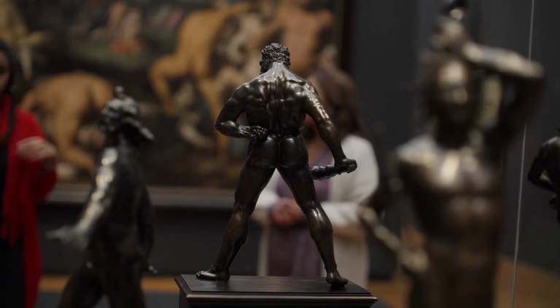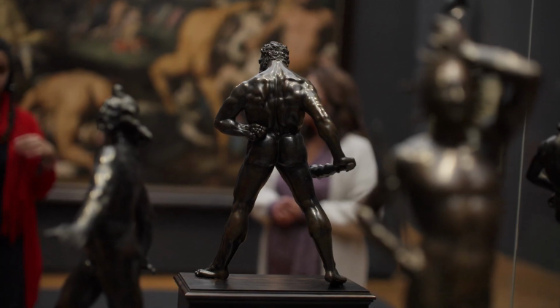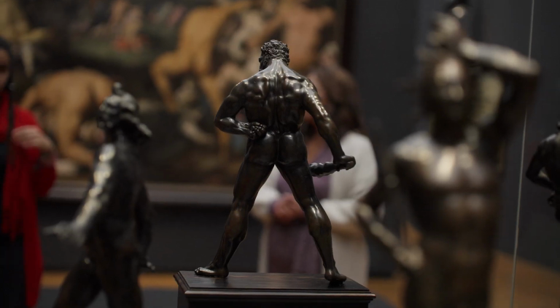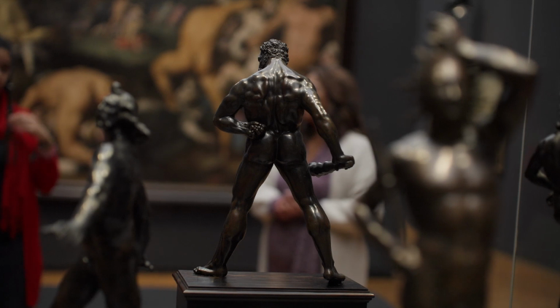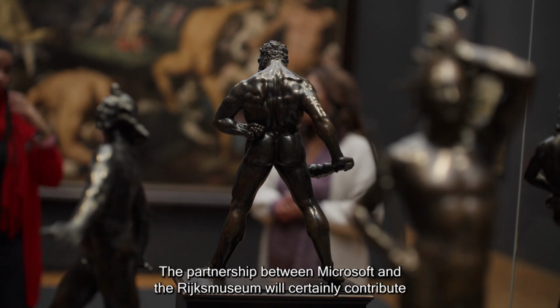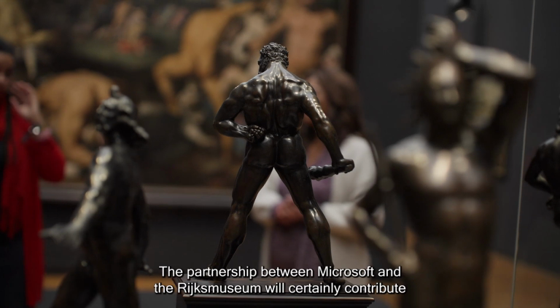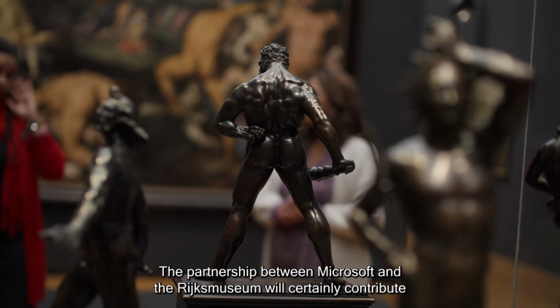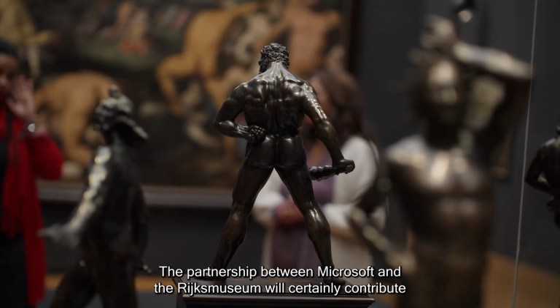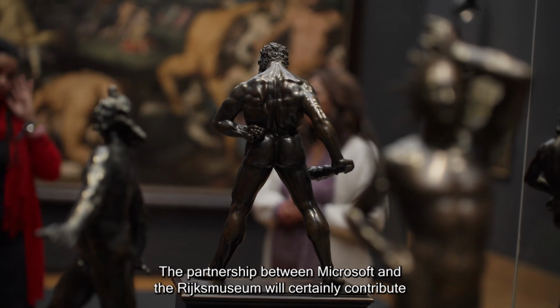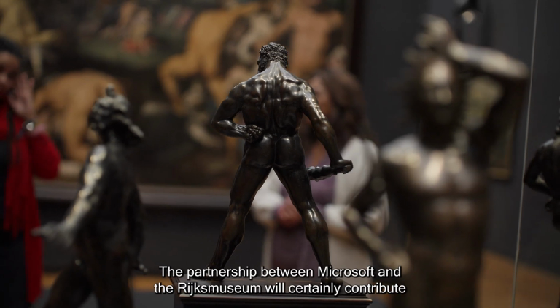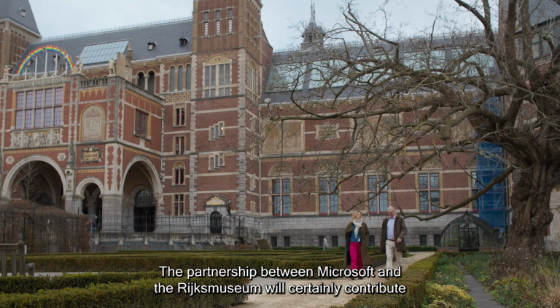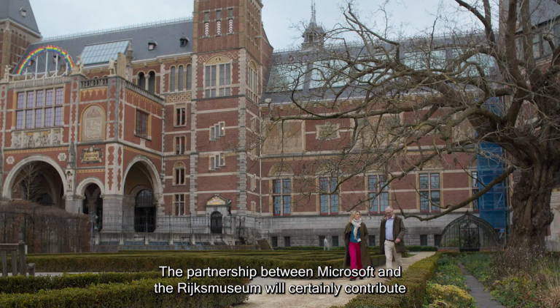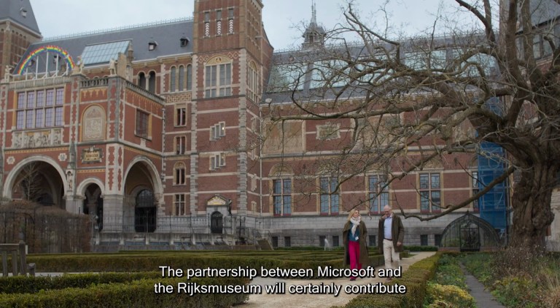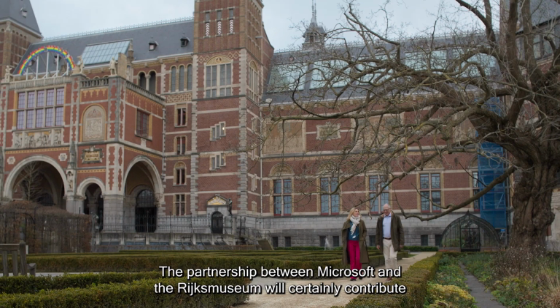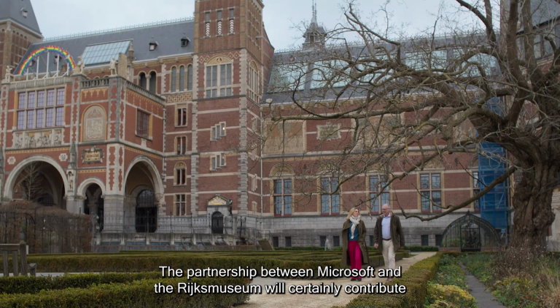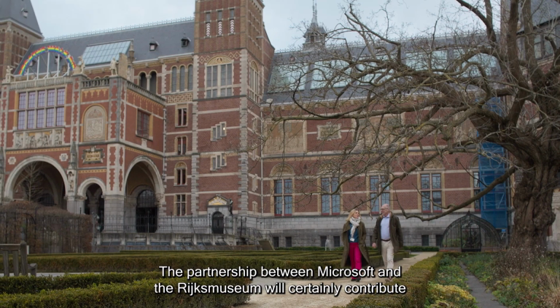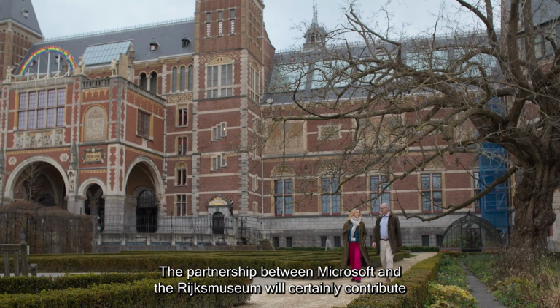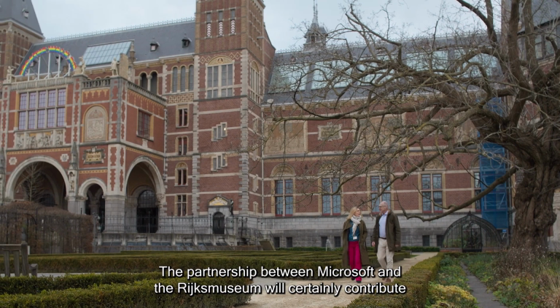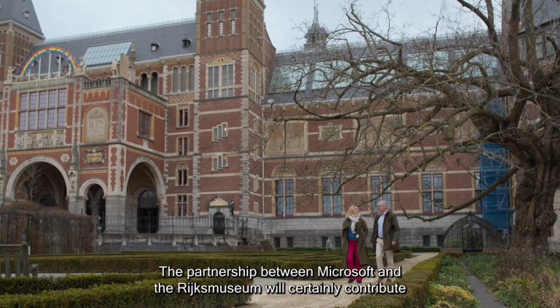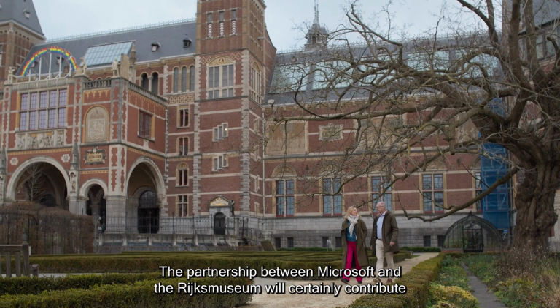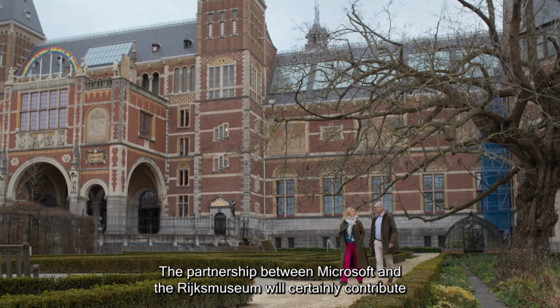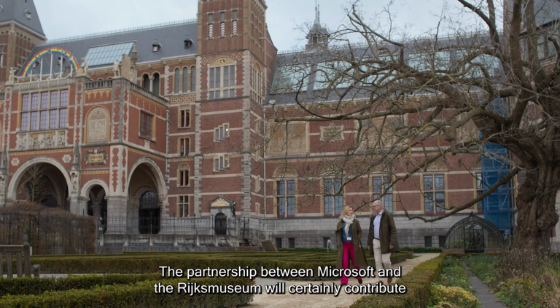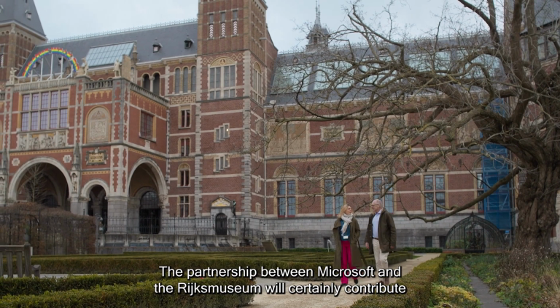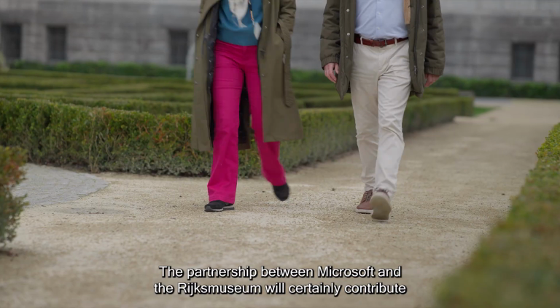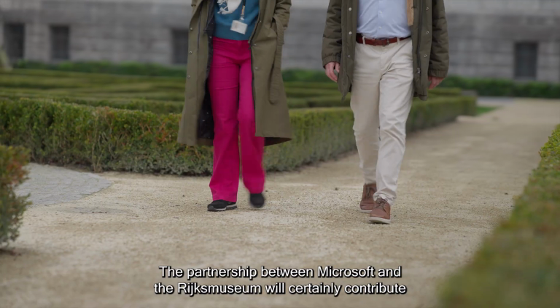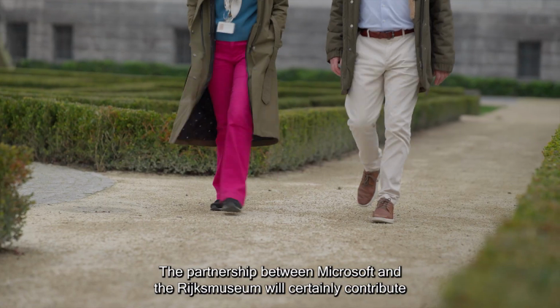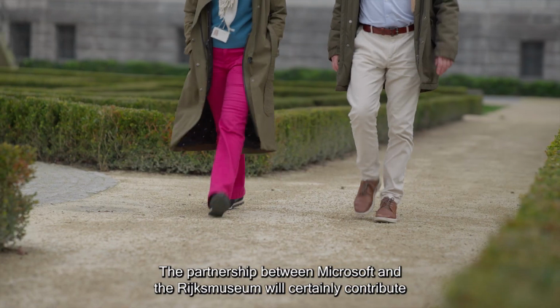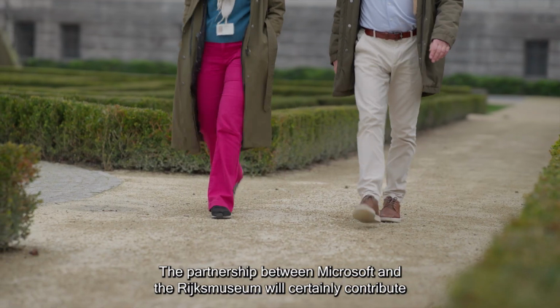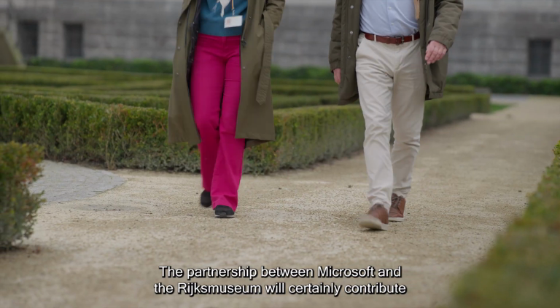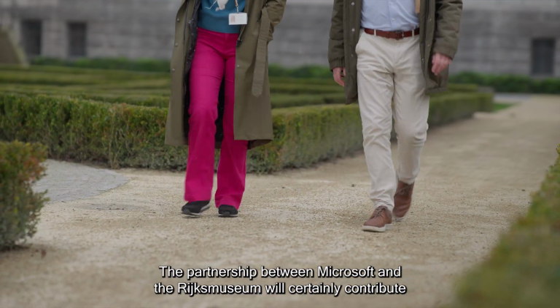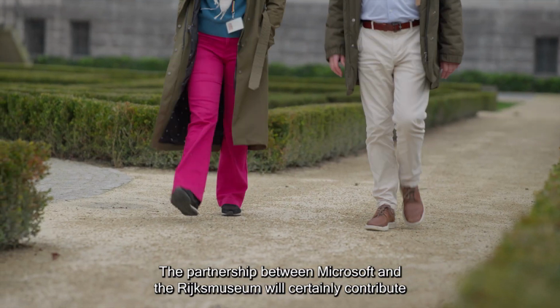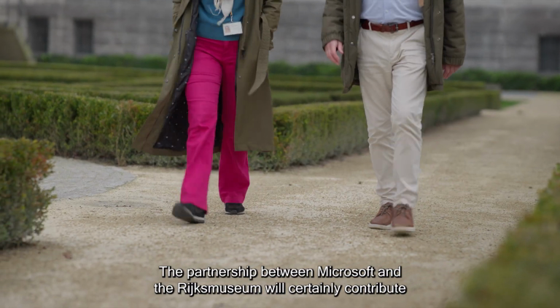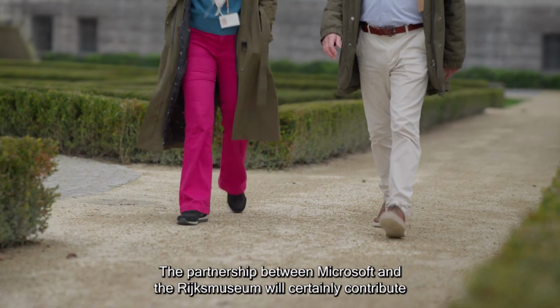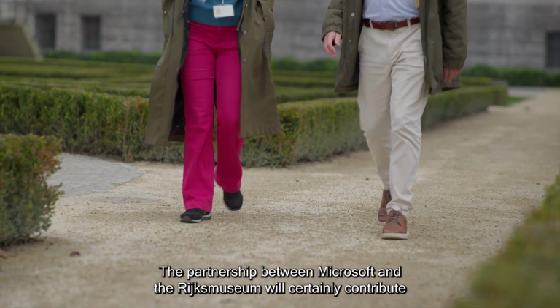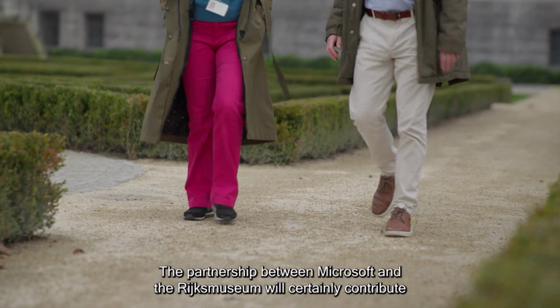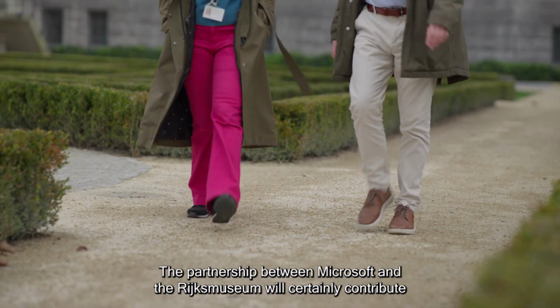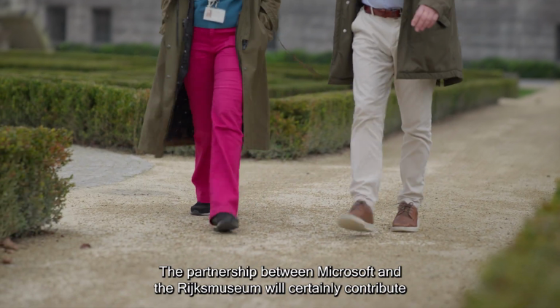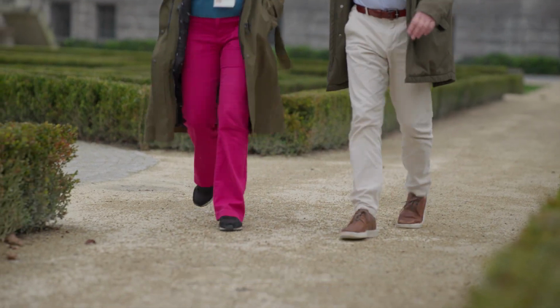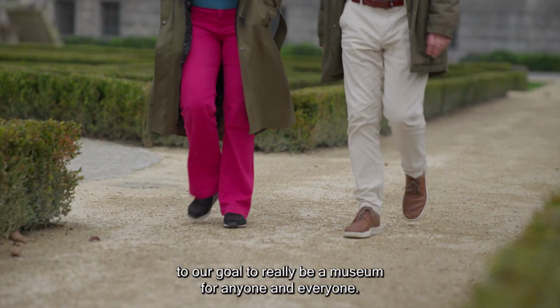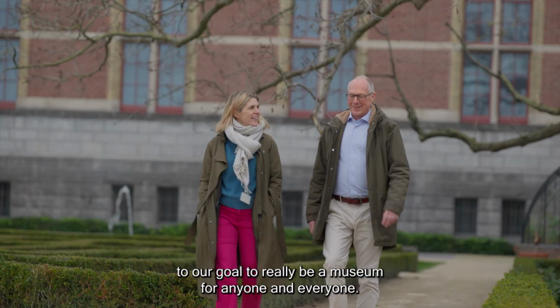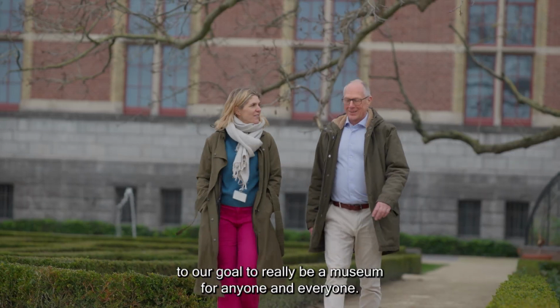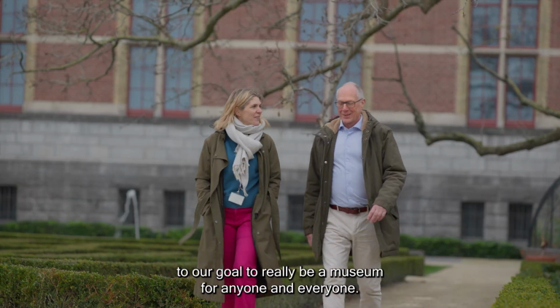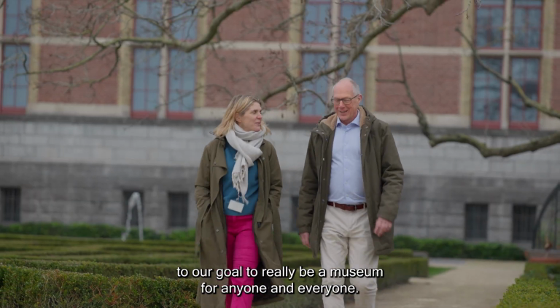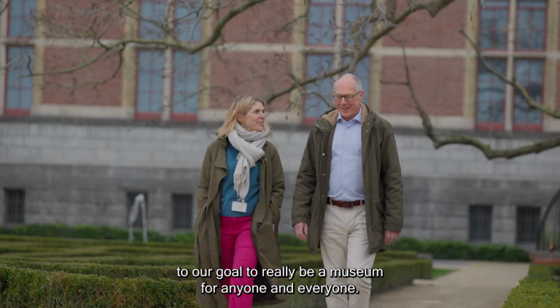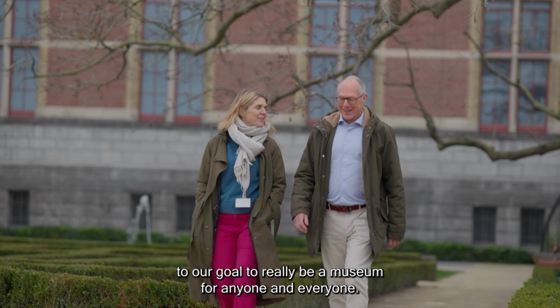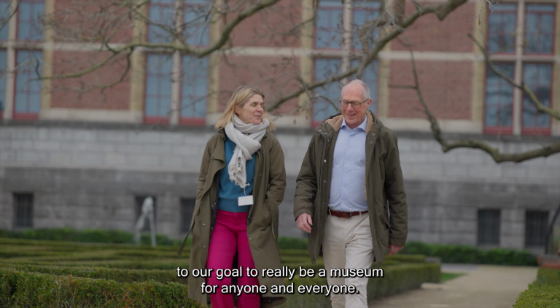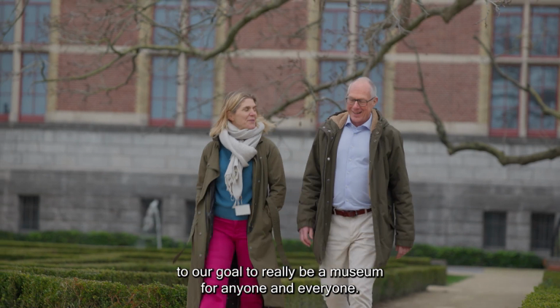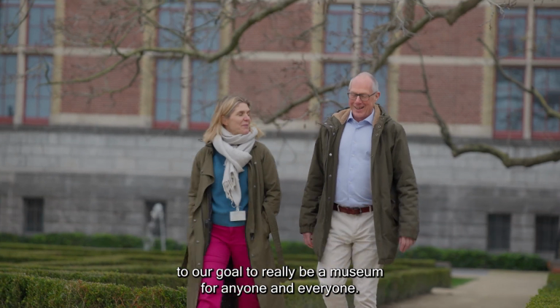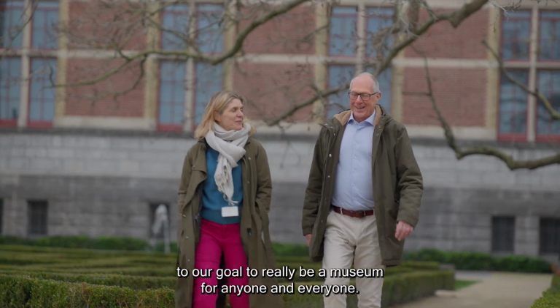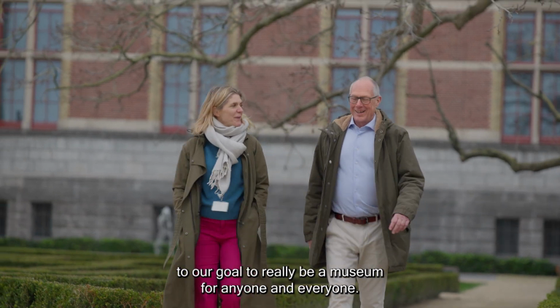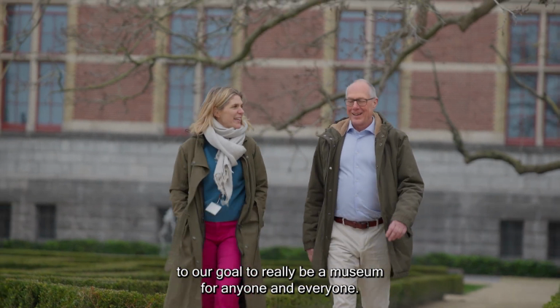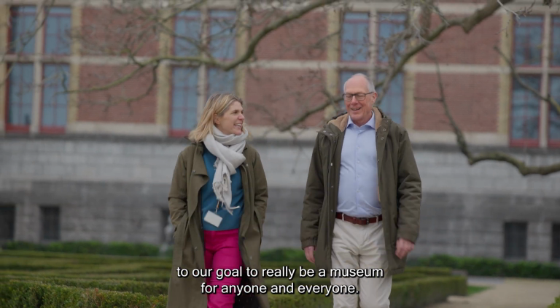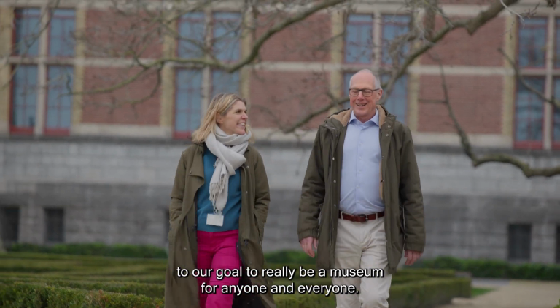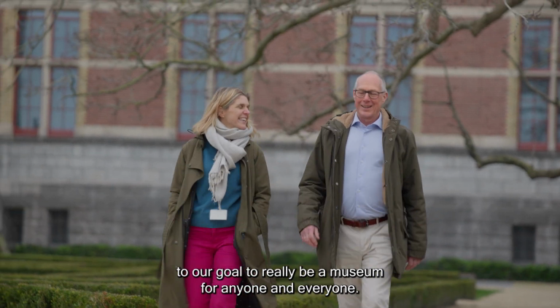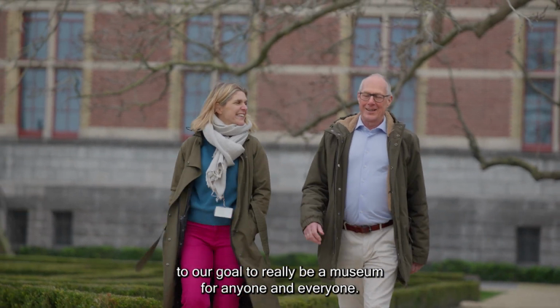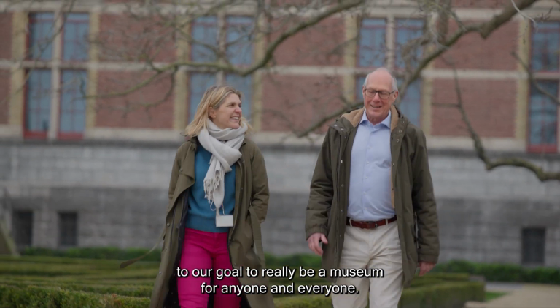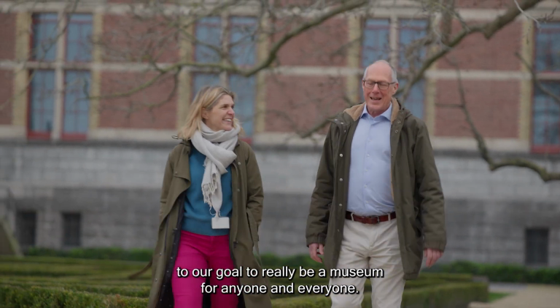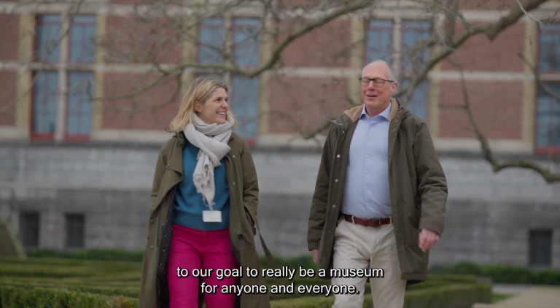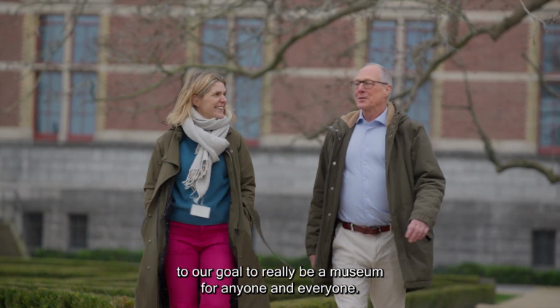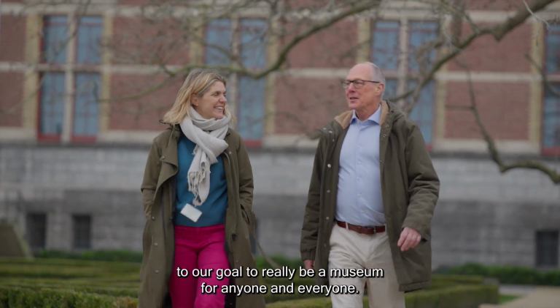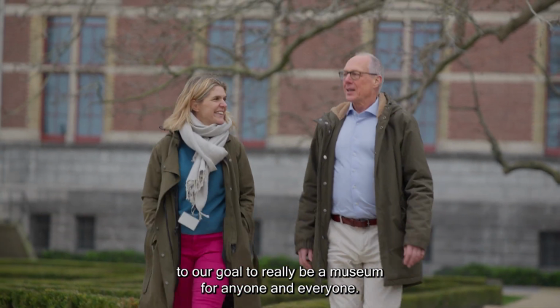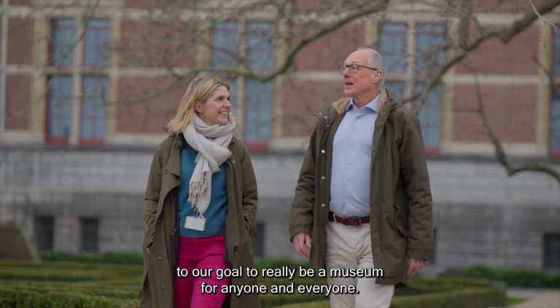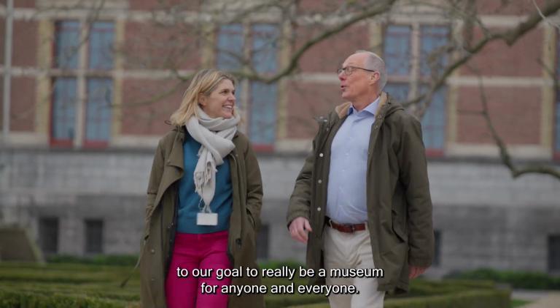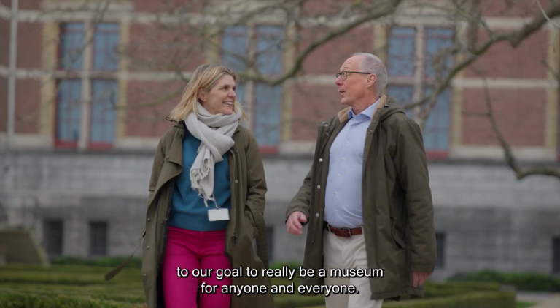The partnership between Microsoft and the Rijksmuseum will certainly contribute to our goal to really be a museum for anyone and everyone.